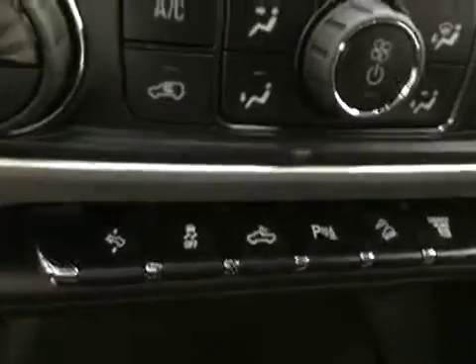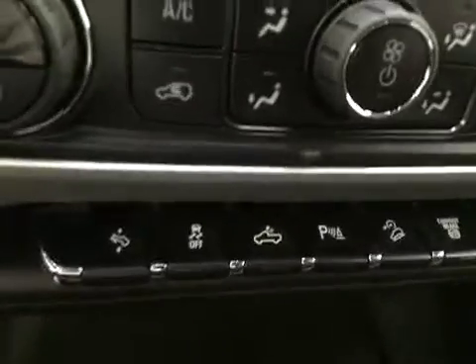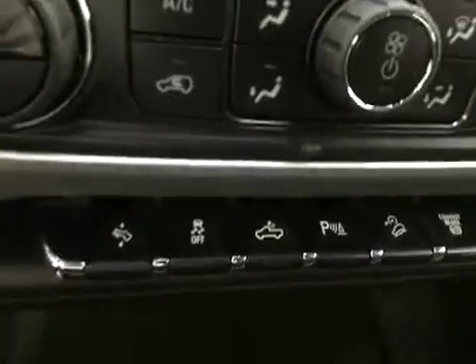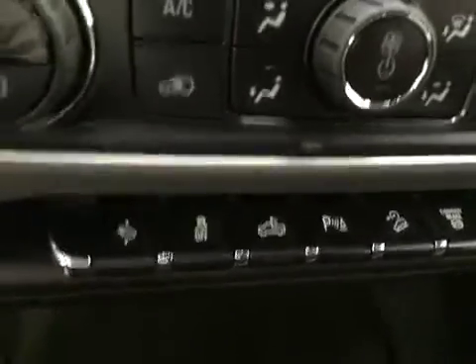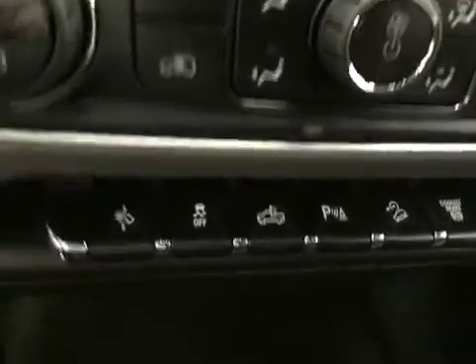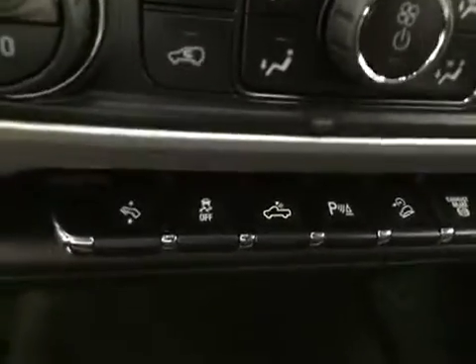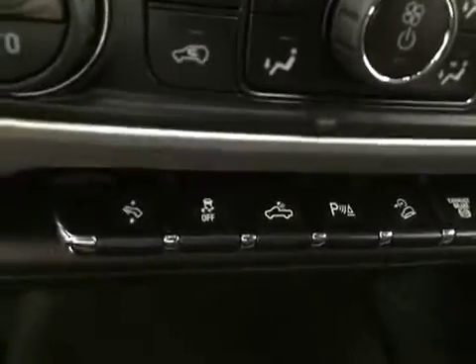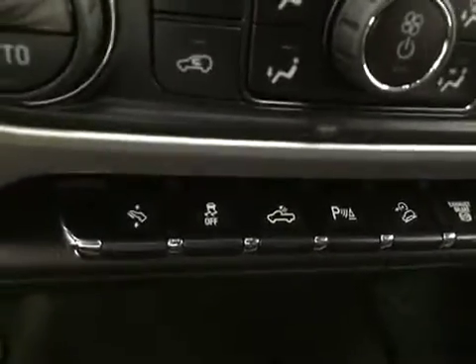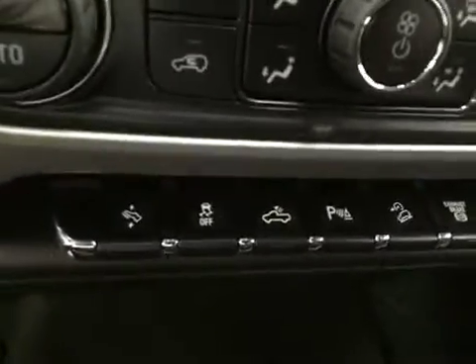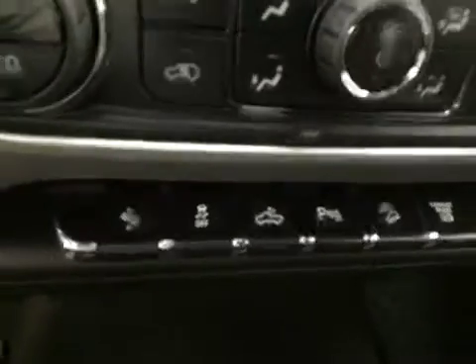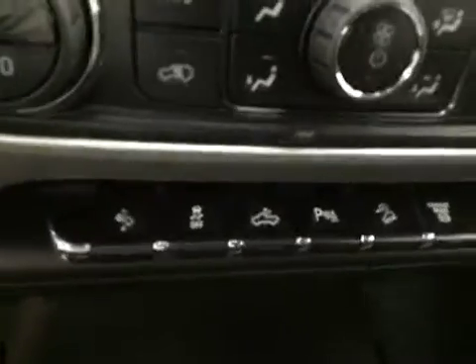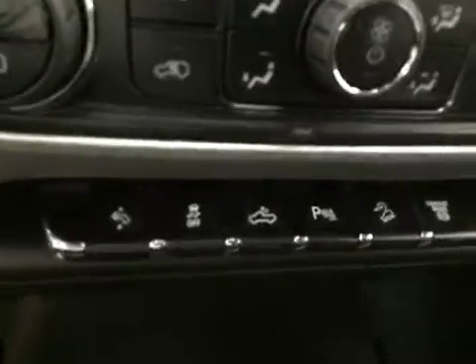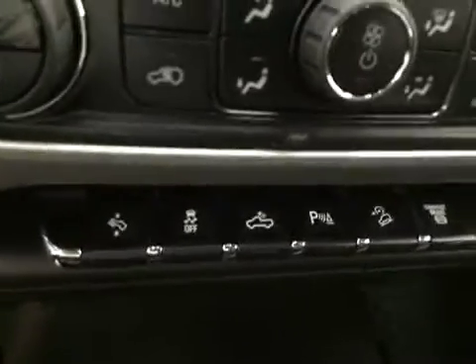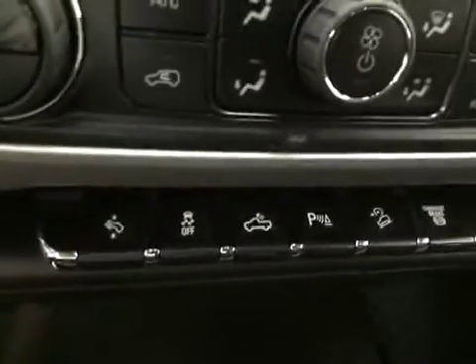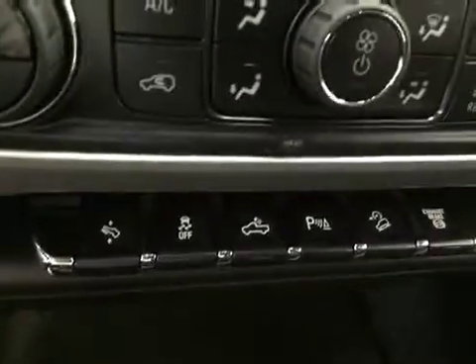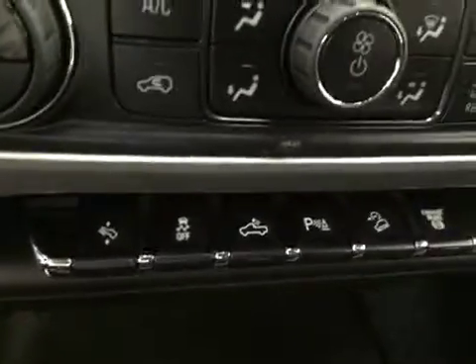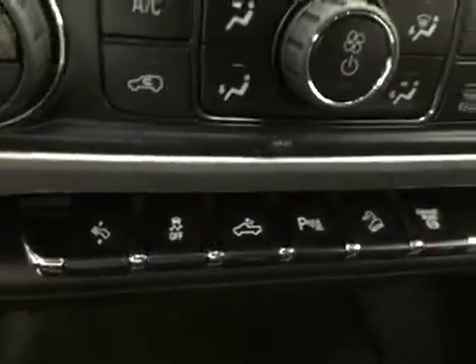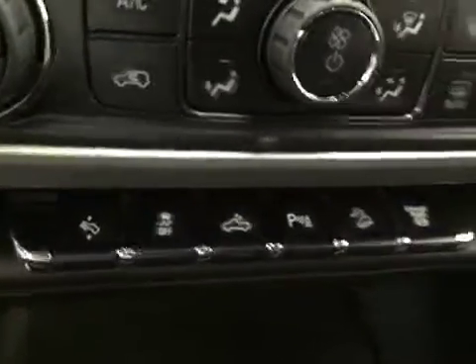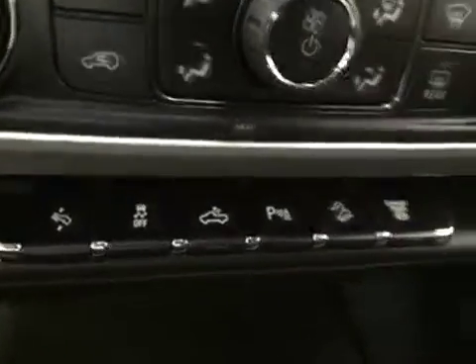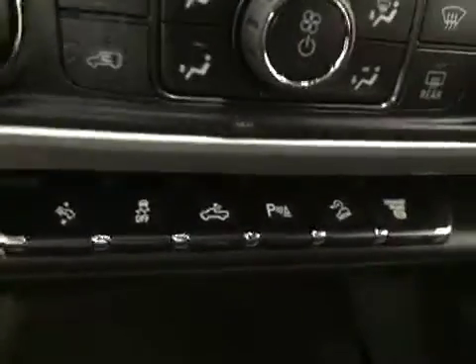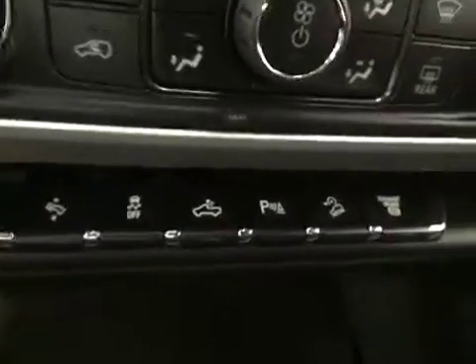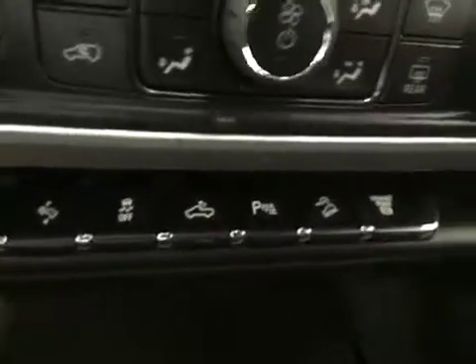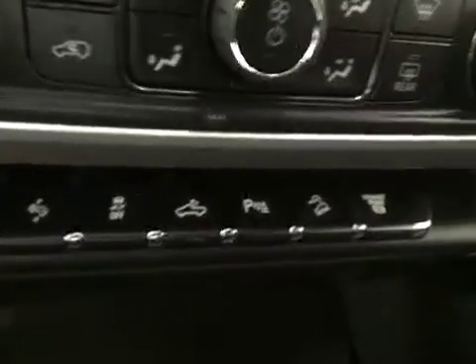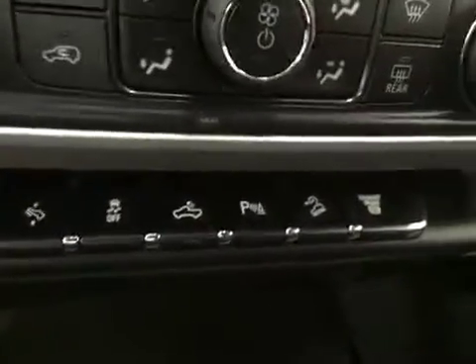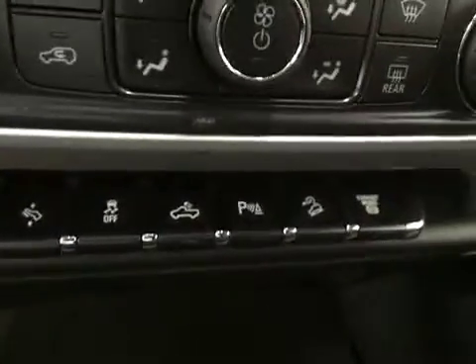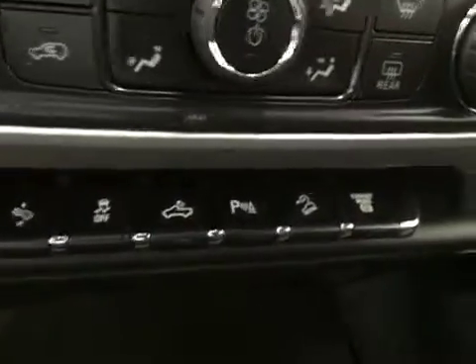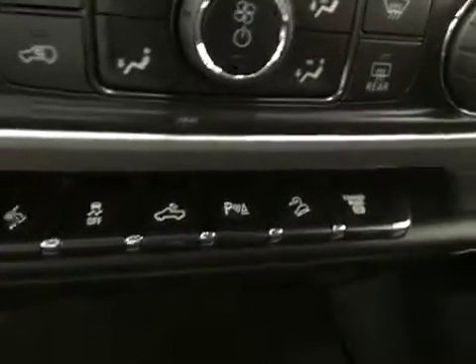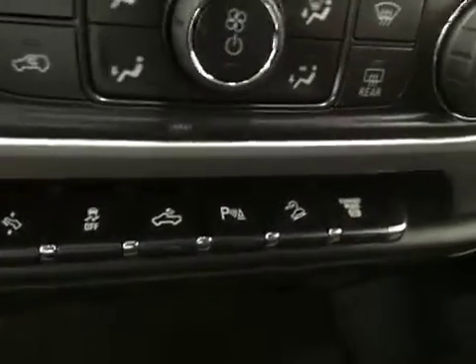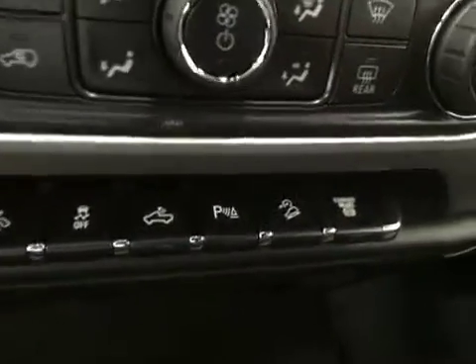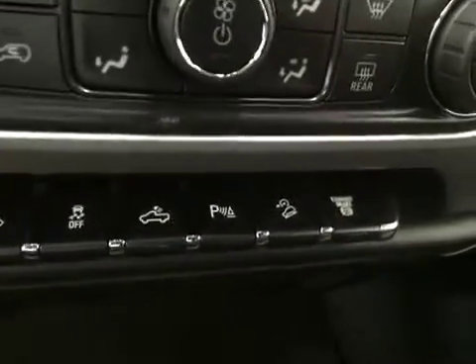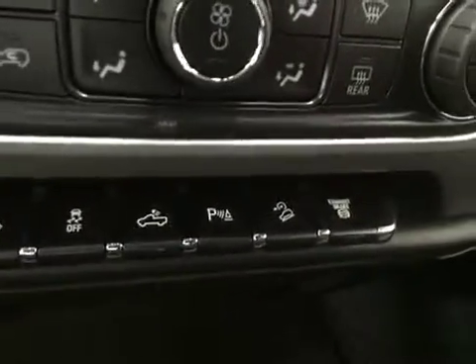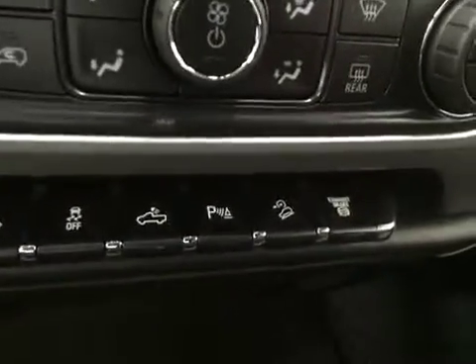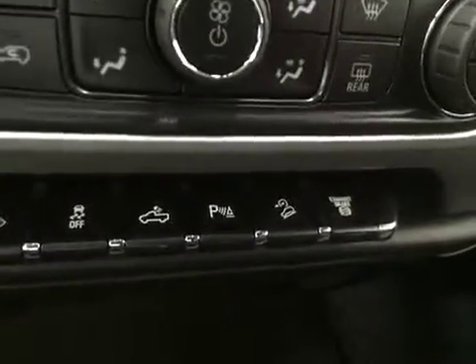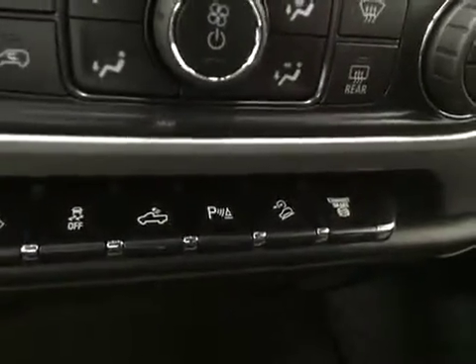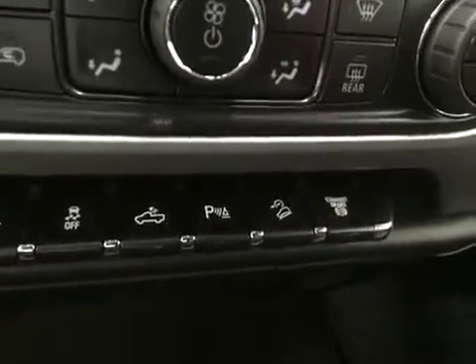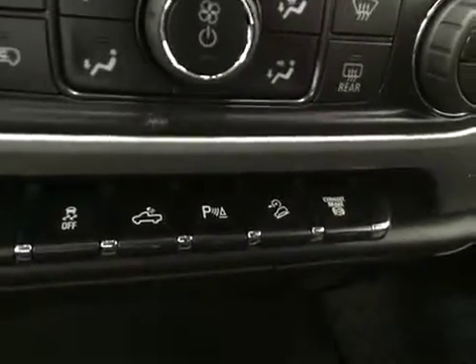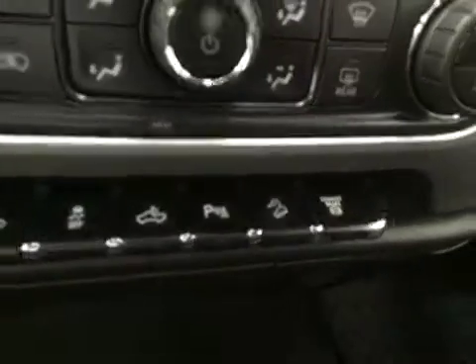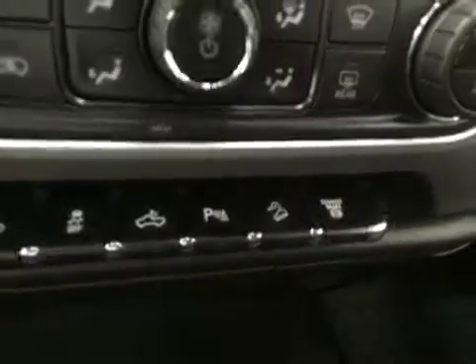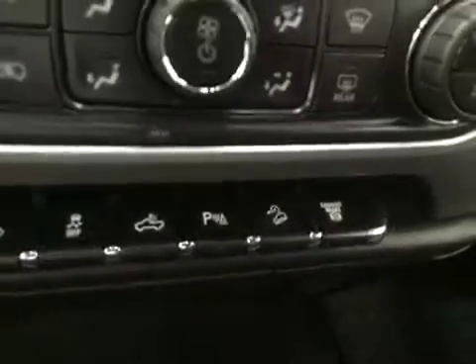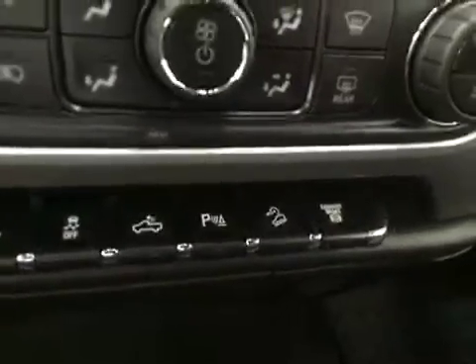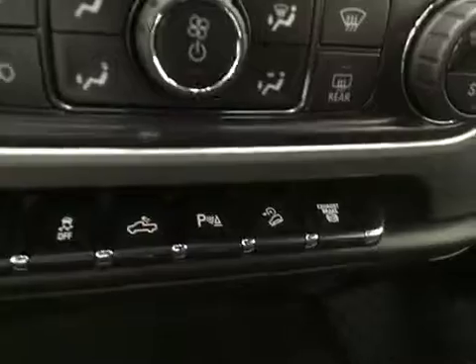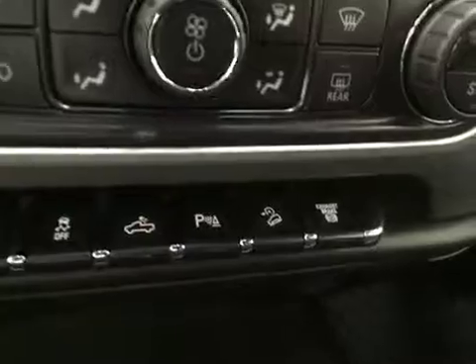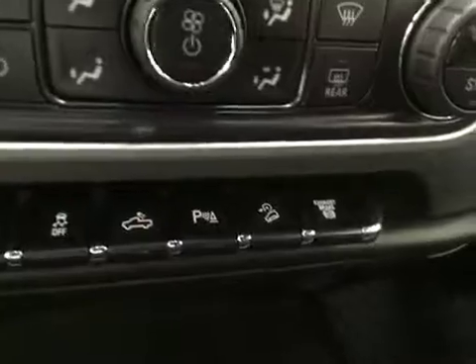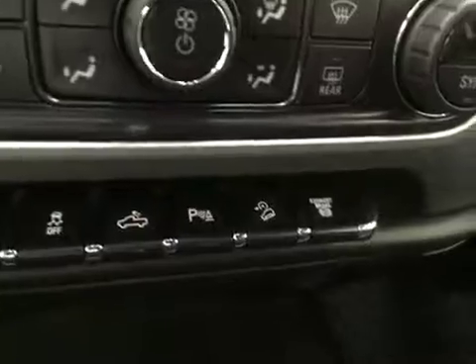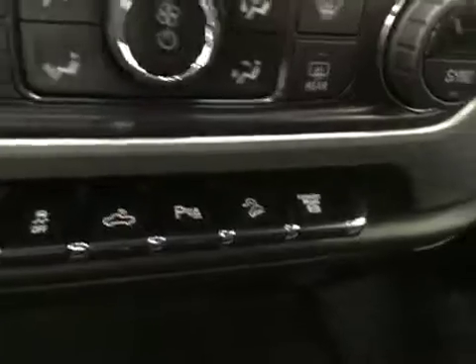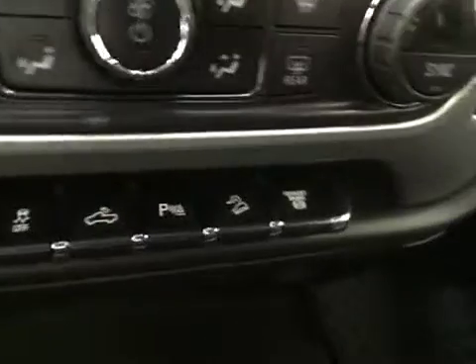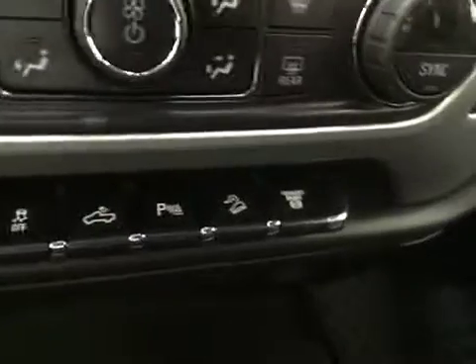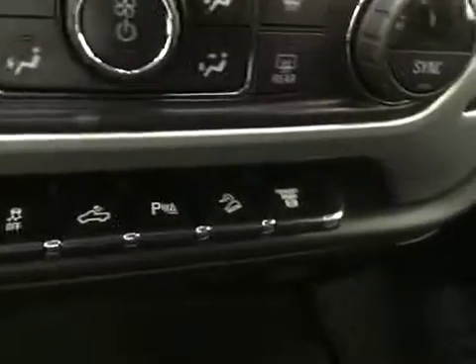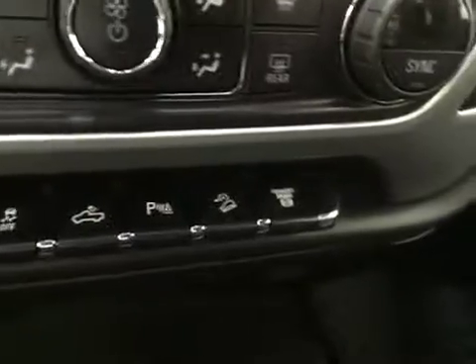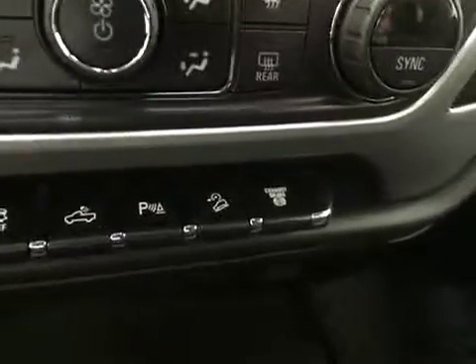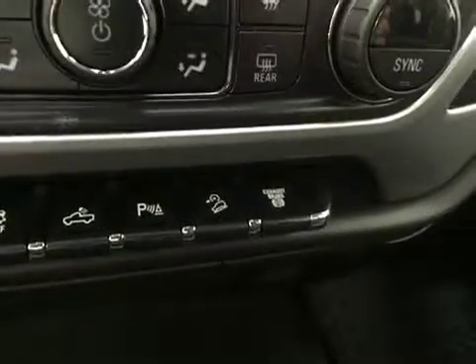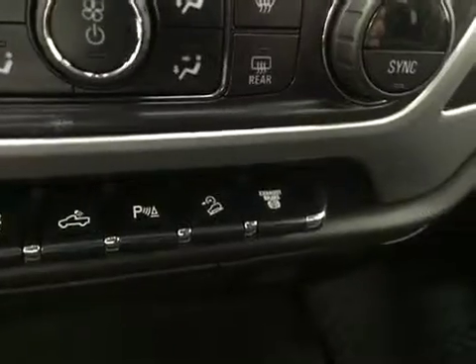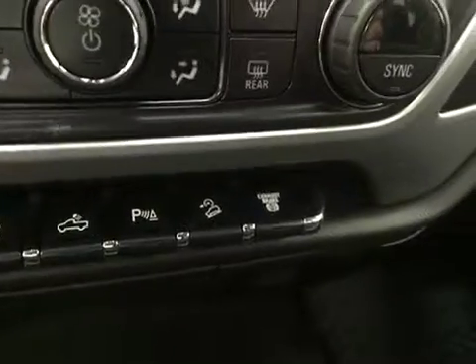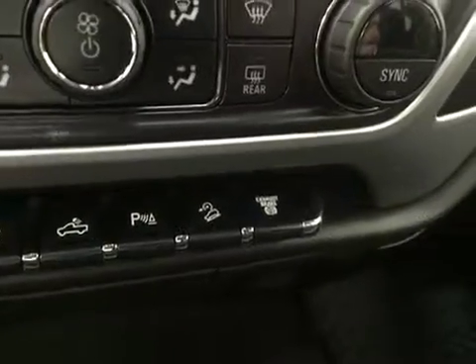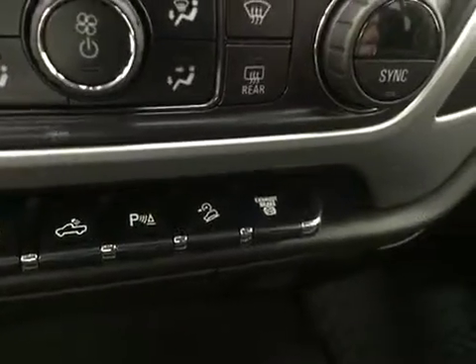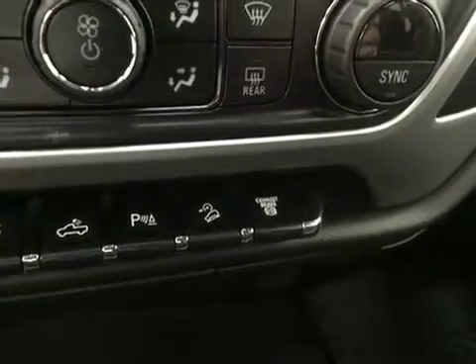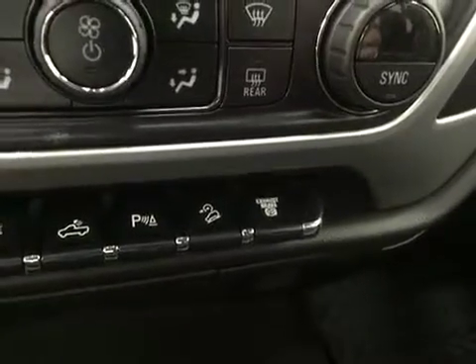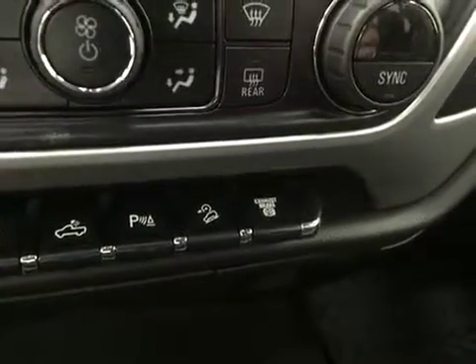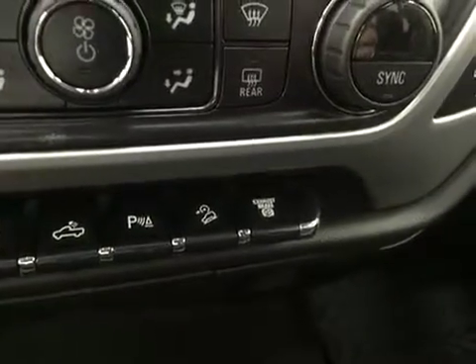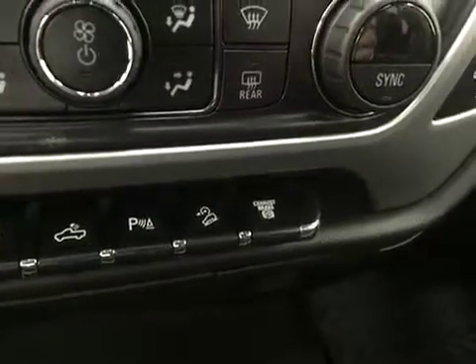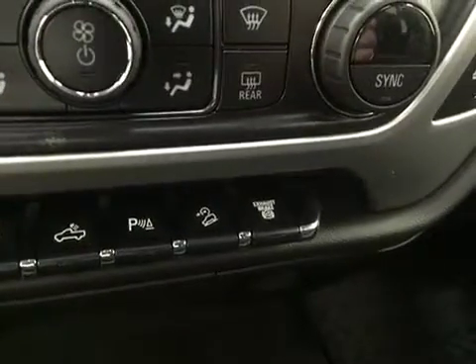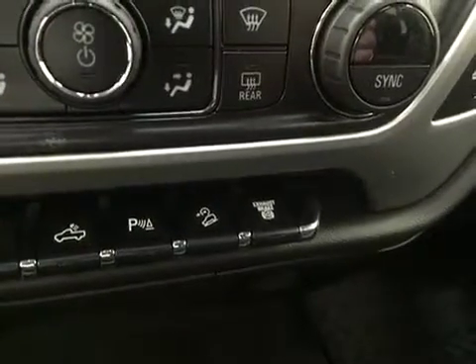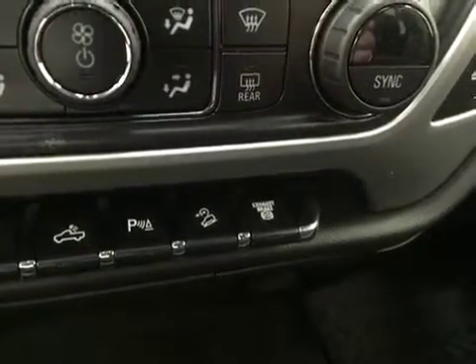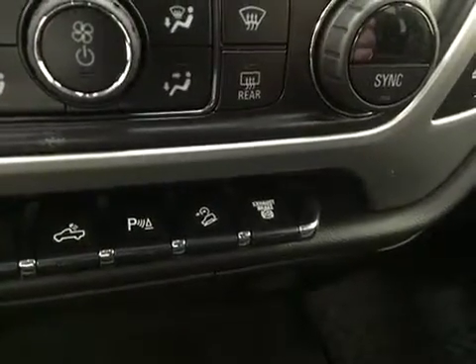We have traction control, a cargo lamp, parking assist, hill descent control, and a diesel exhaust brake.